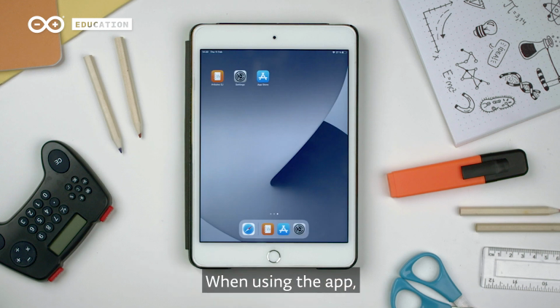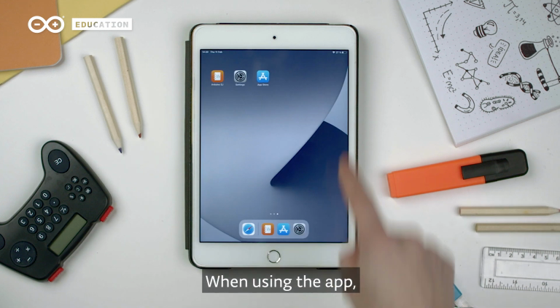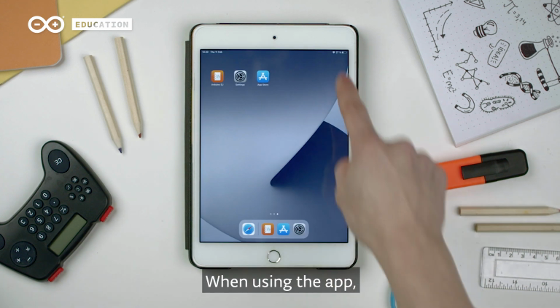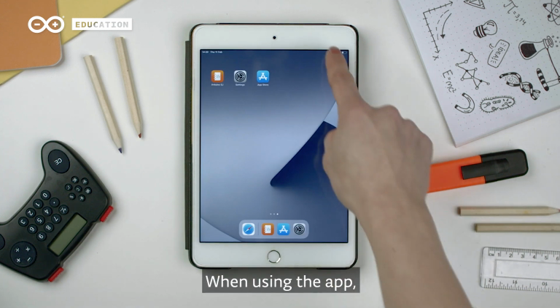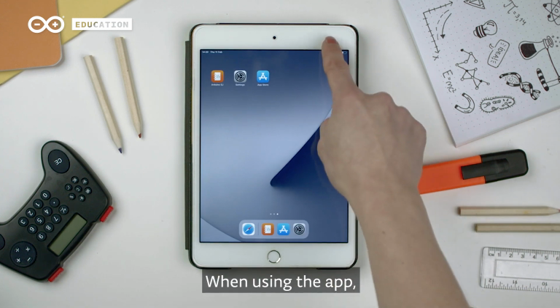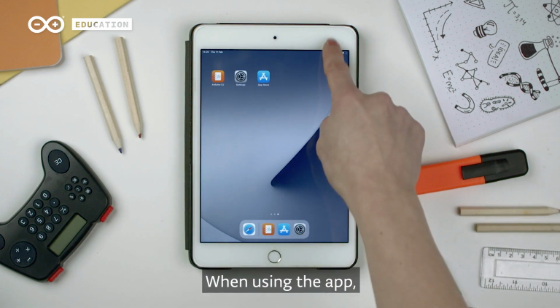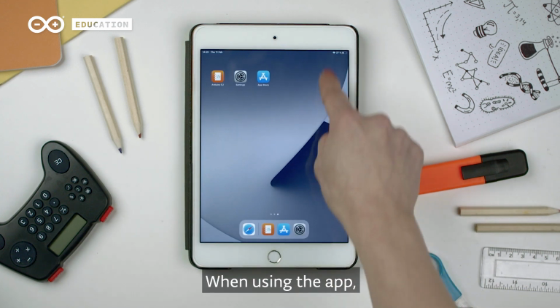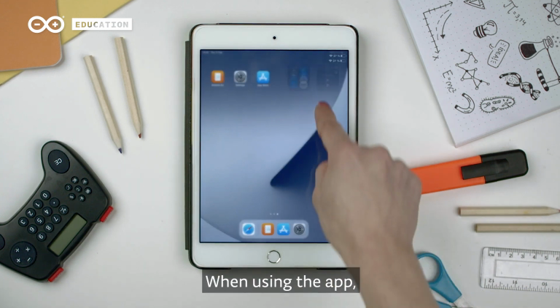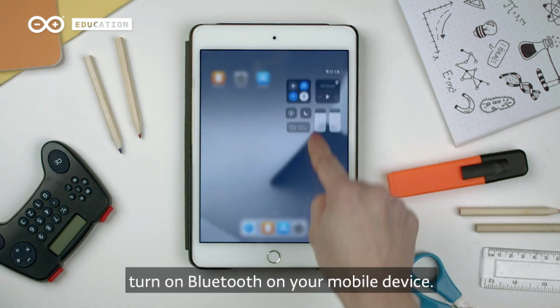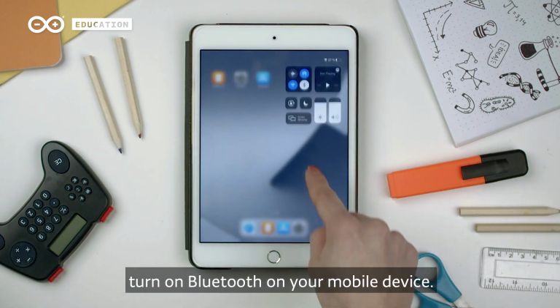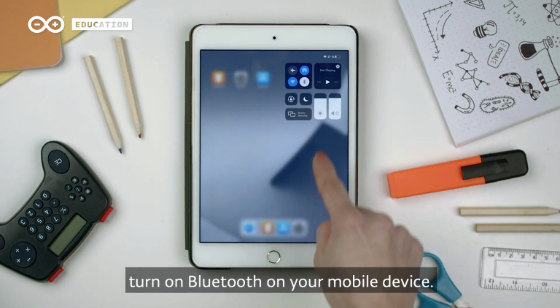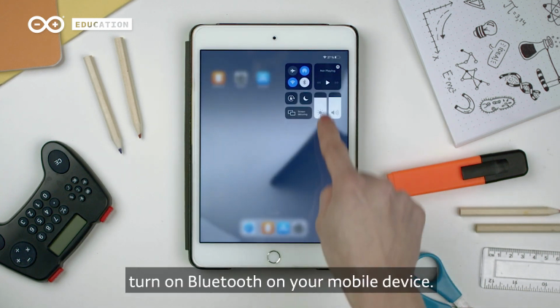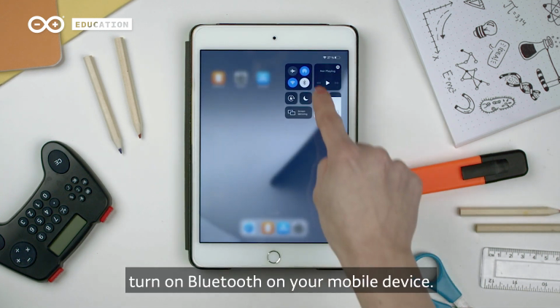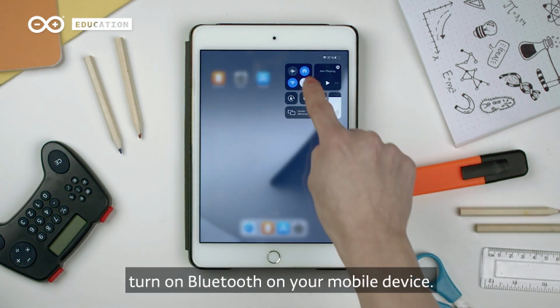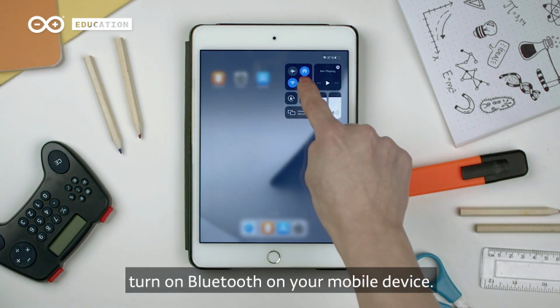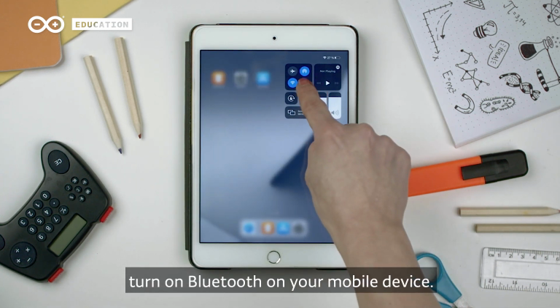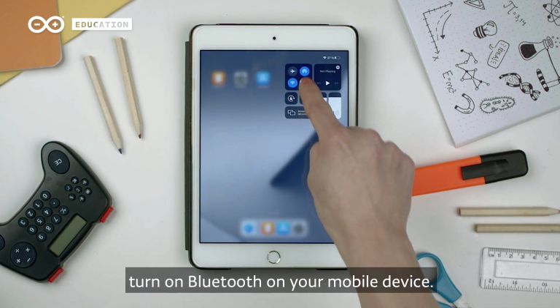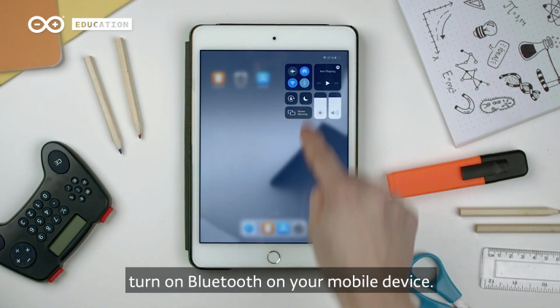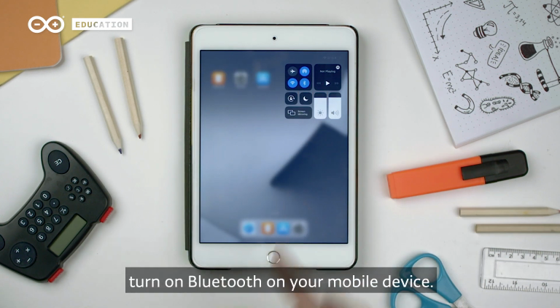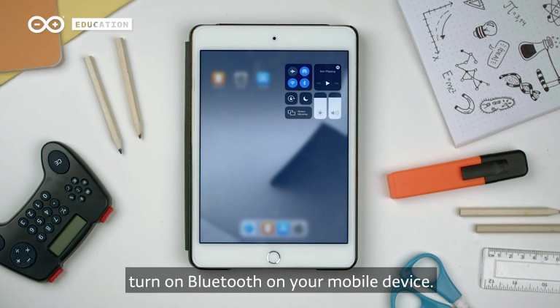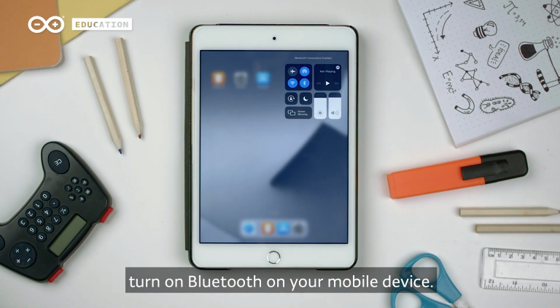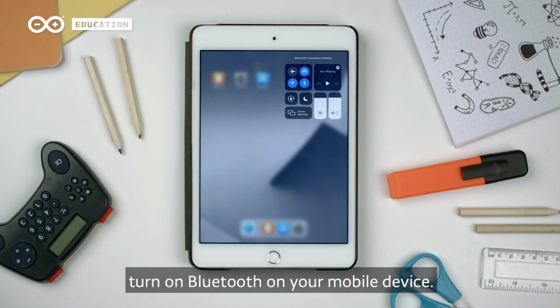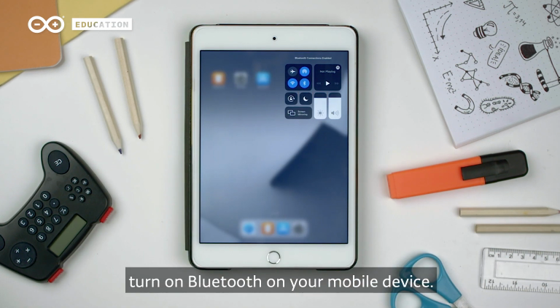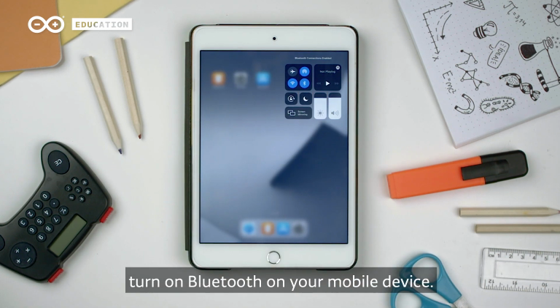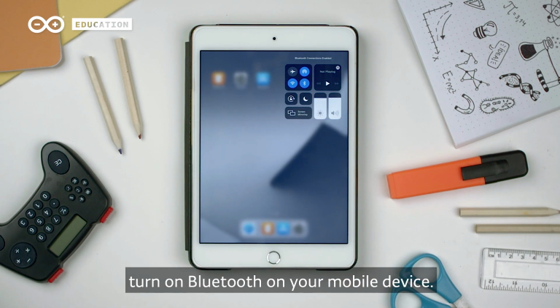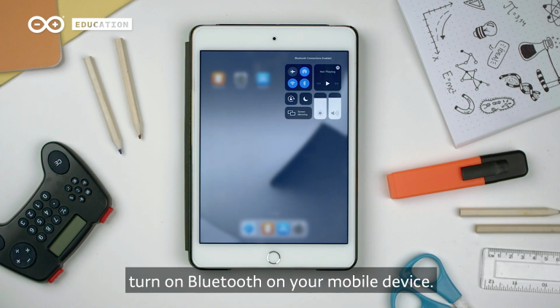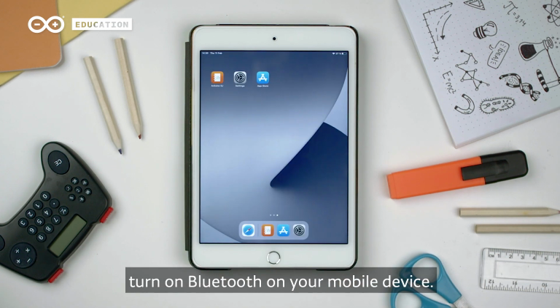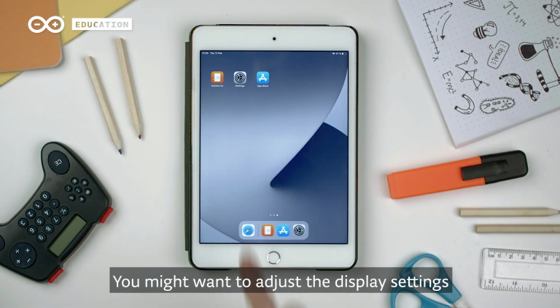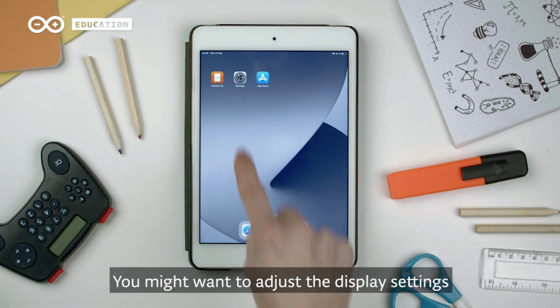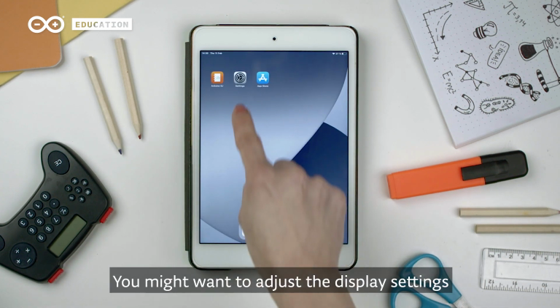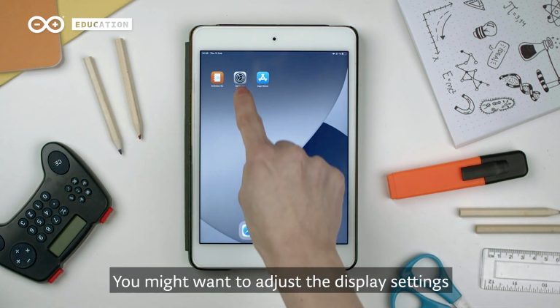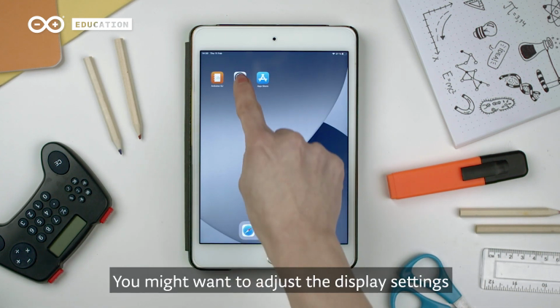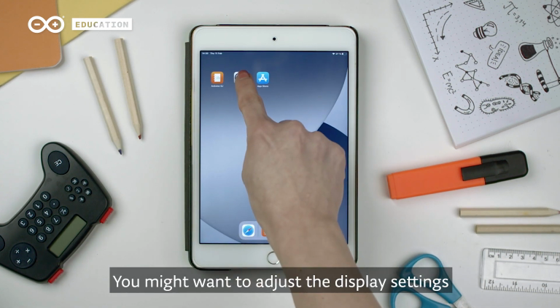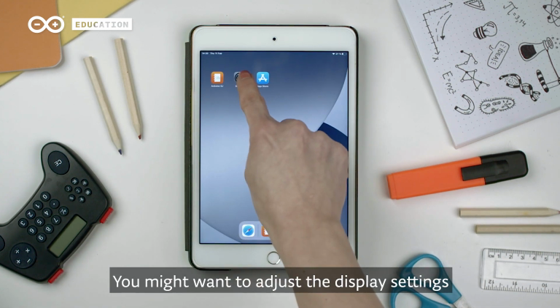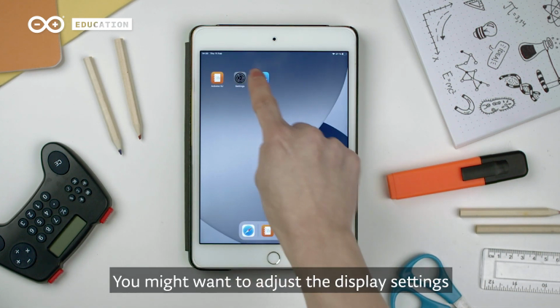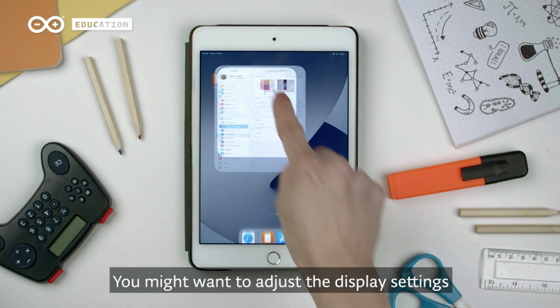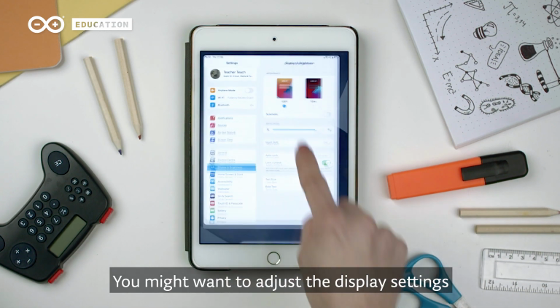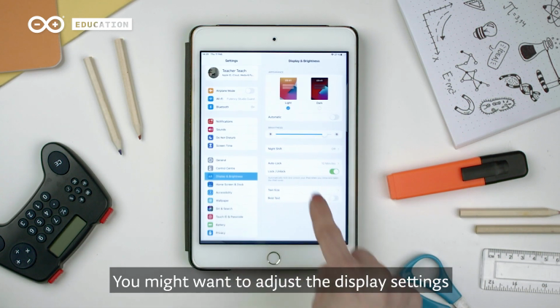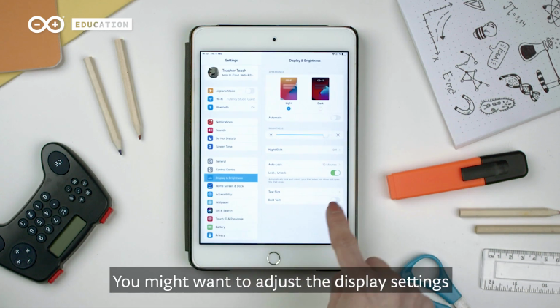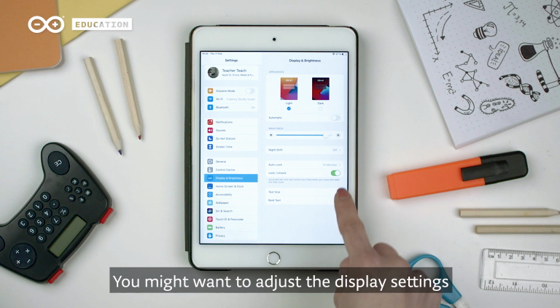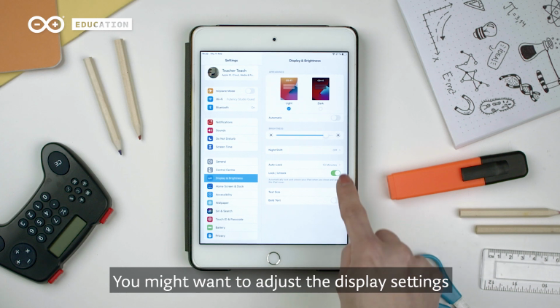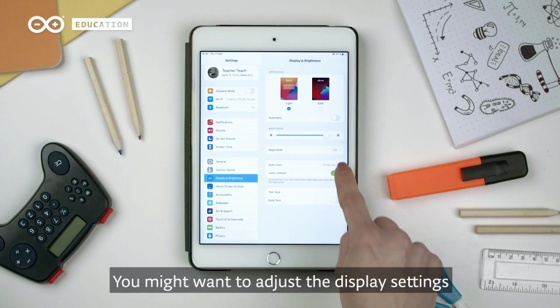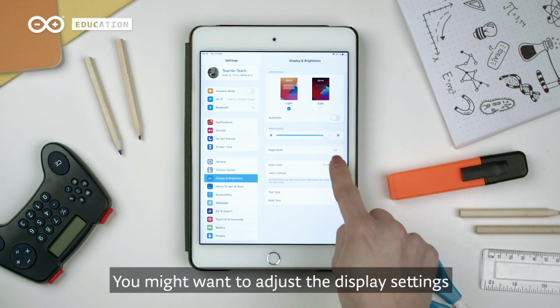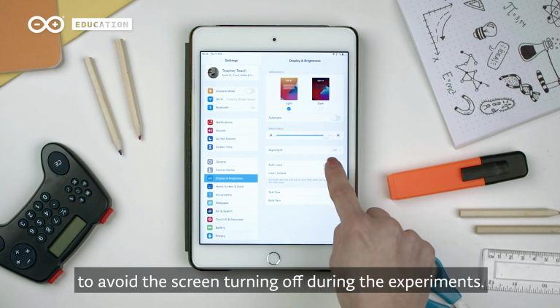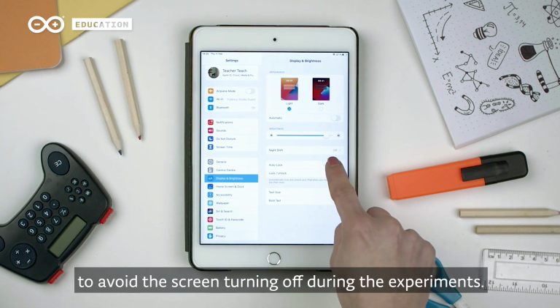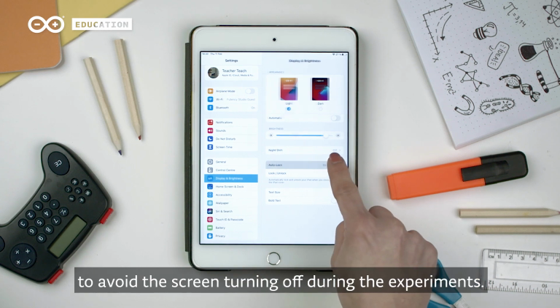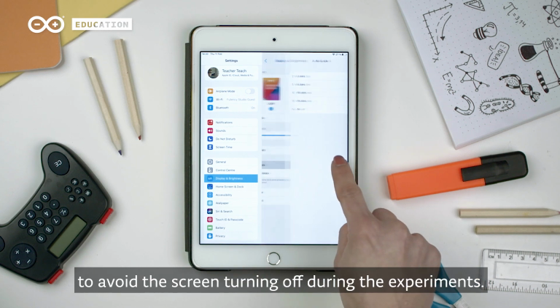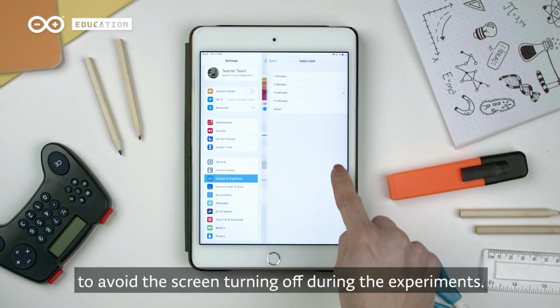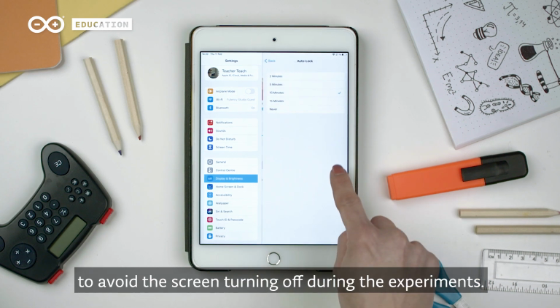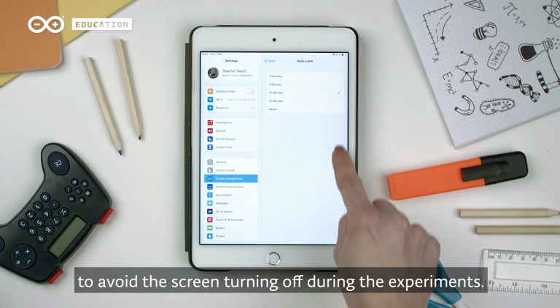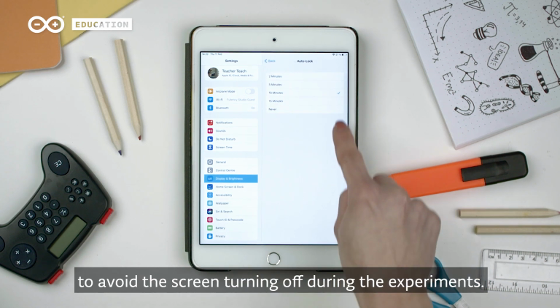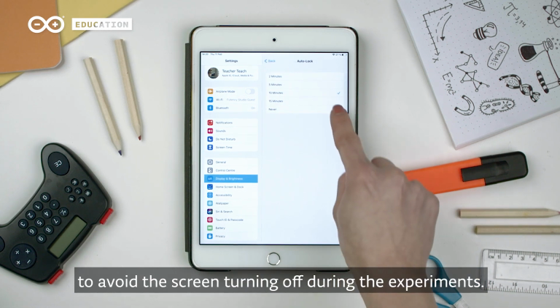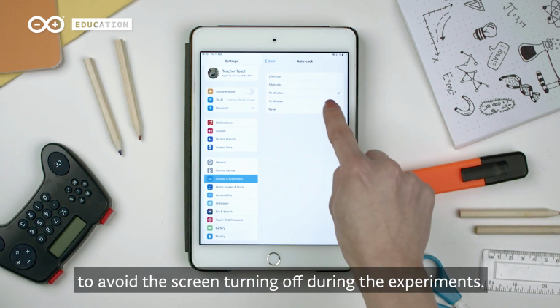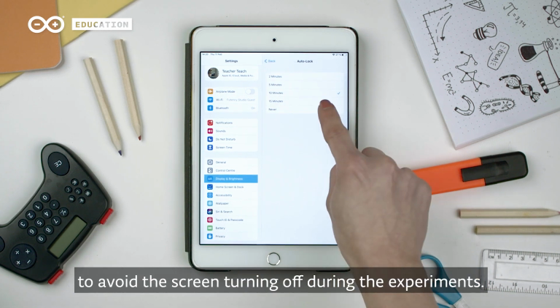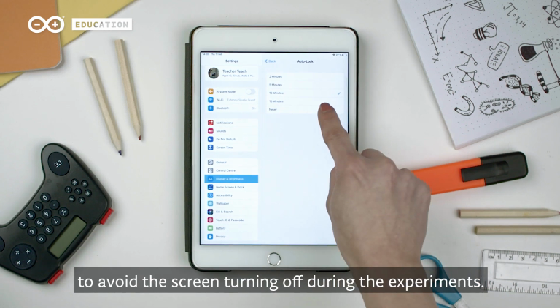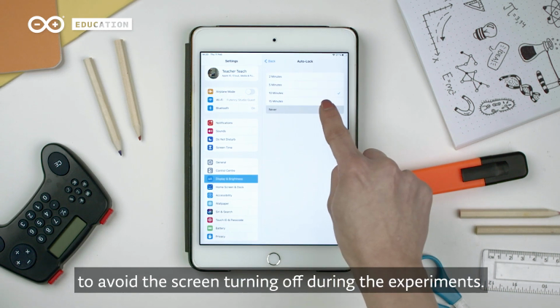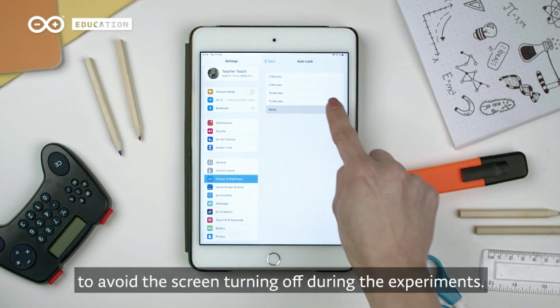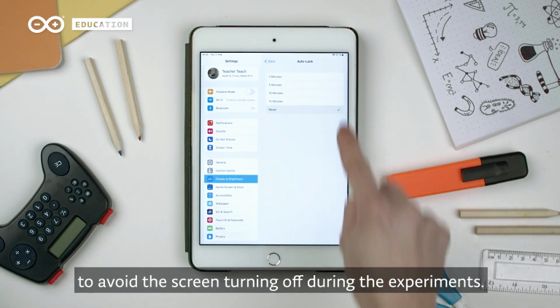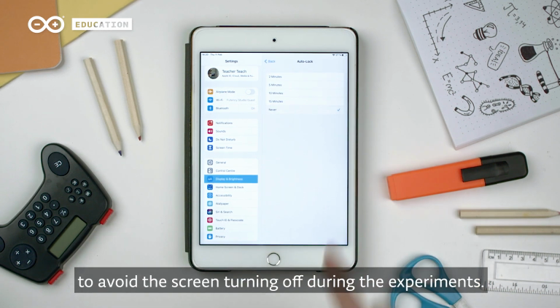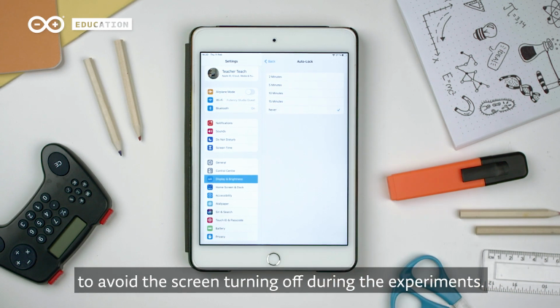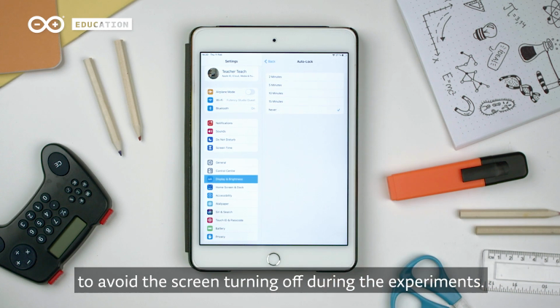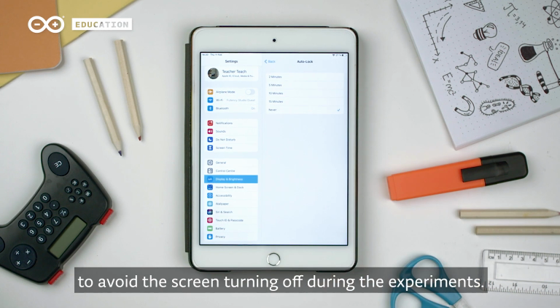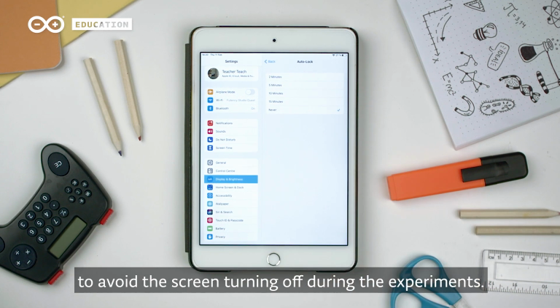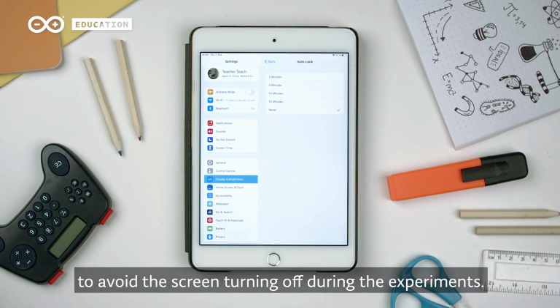When using the app, turn on Bluetooth on your mobile device. You might want to adjust the display settings to avoid the screen turning off during the experiments.